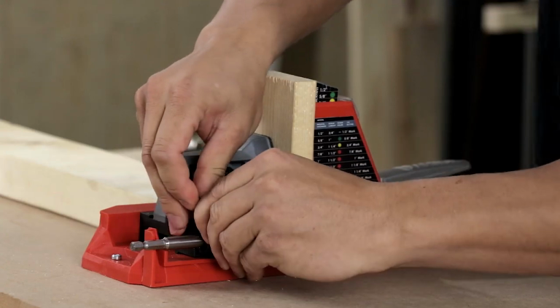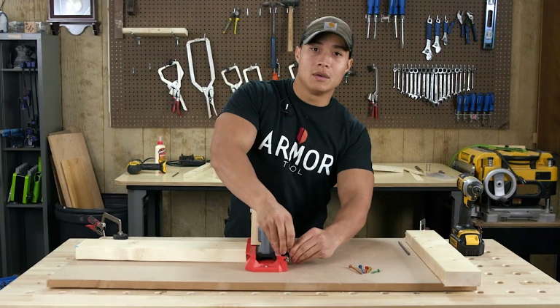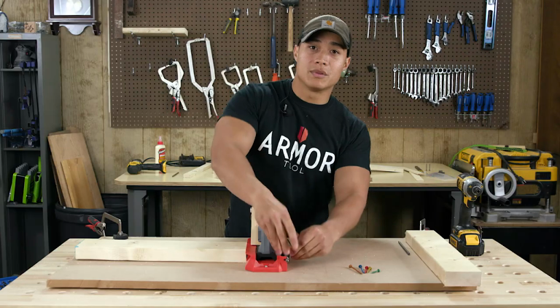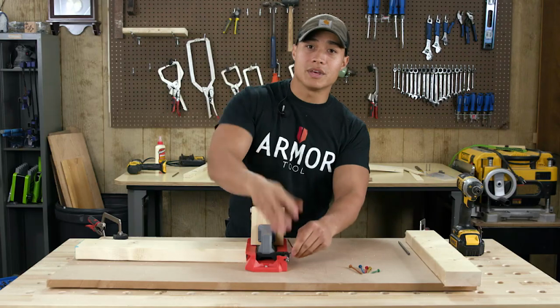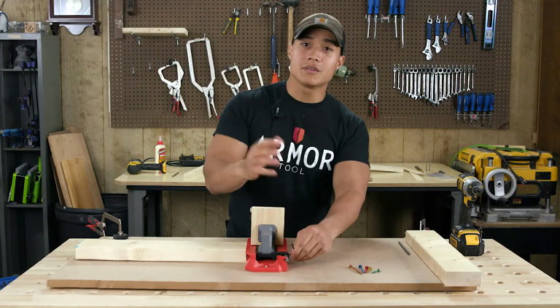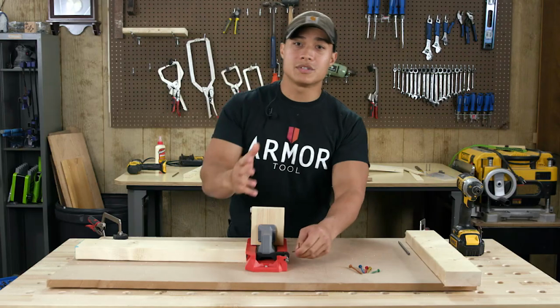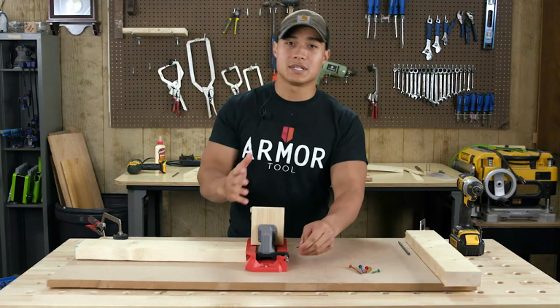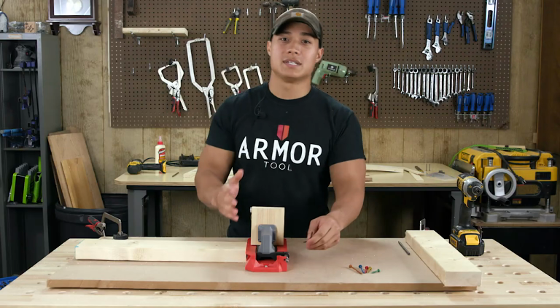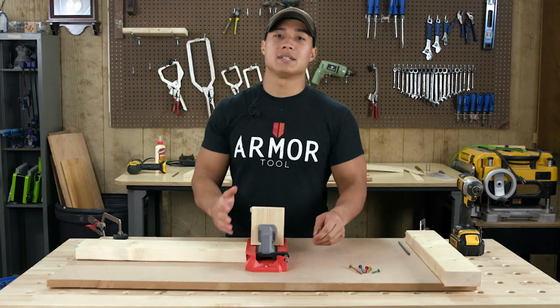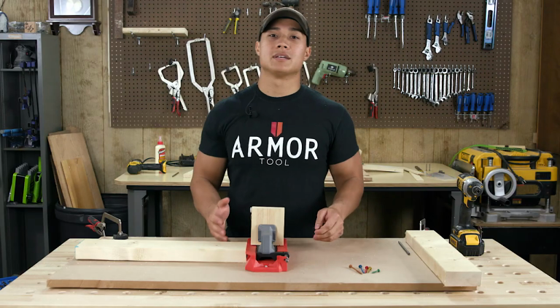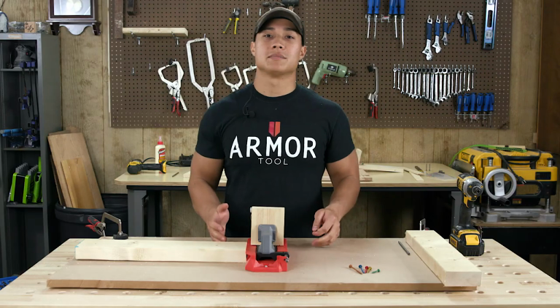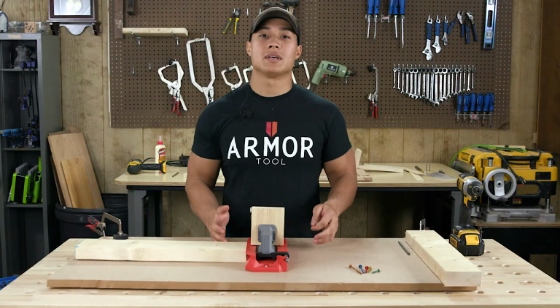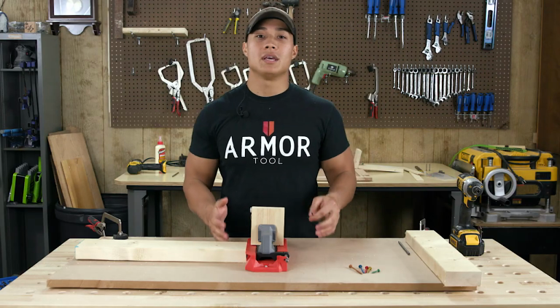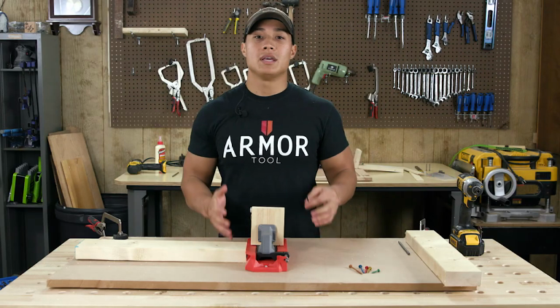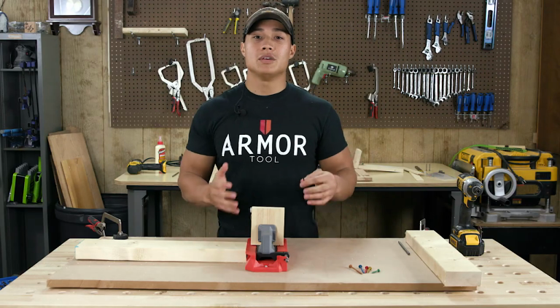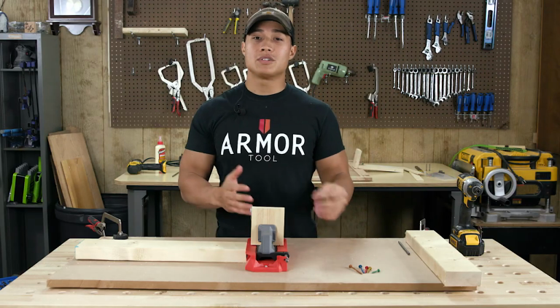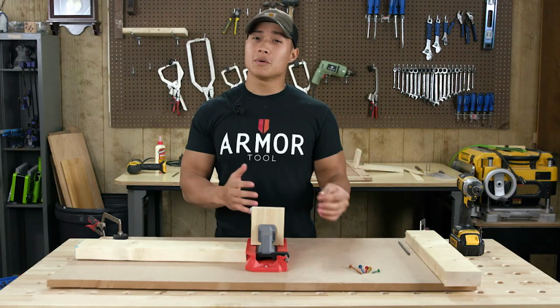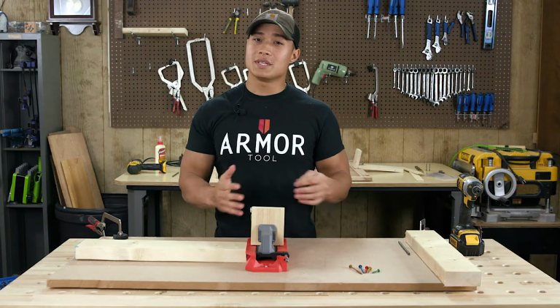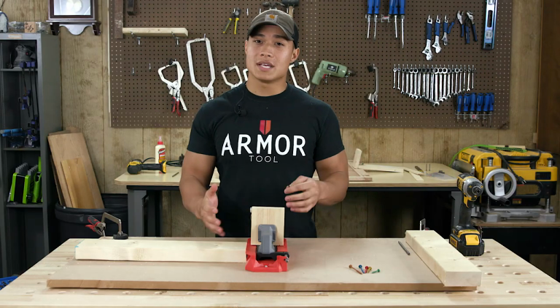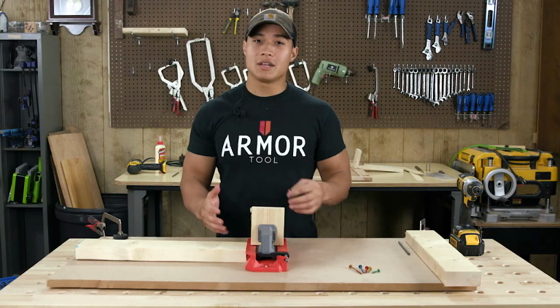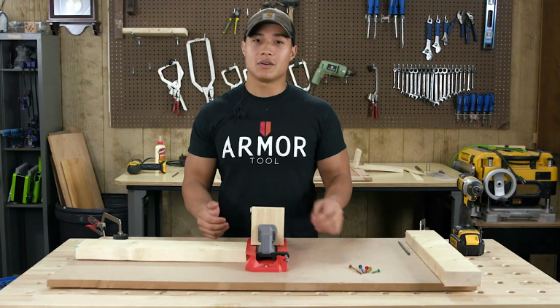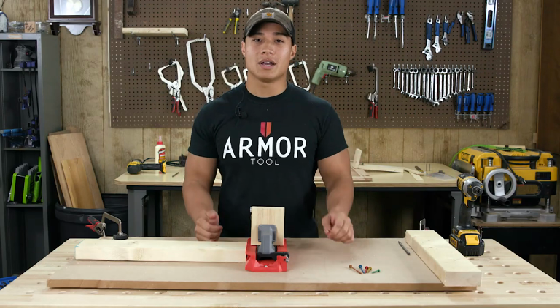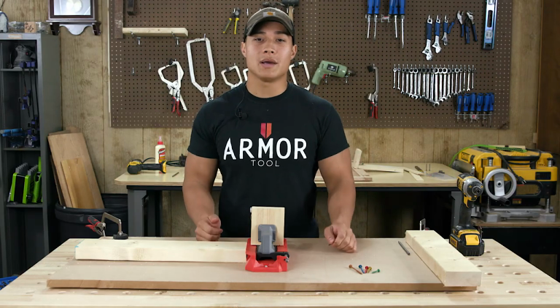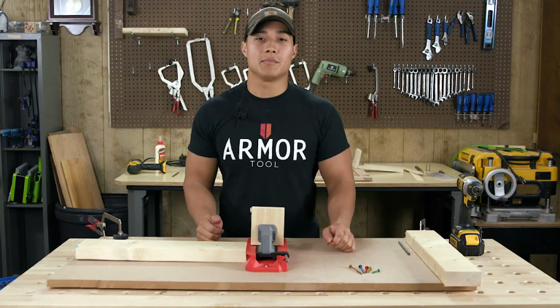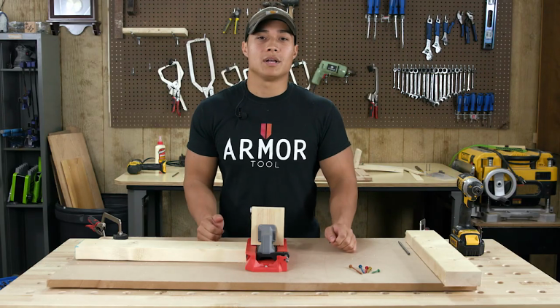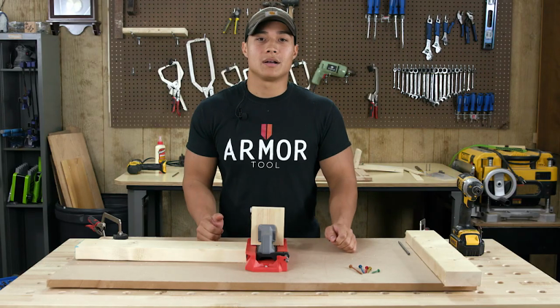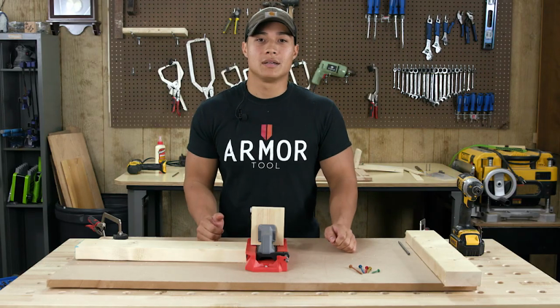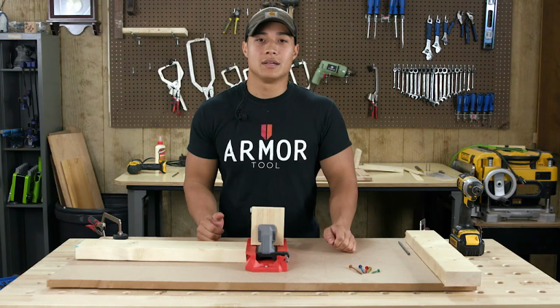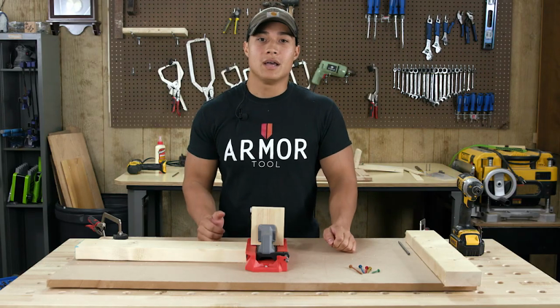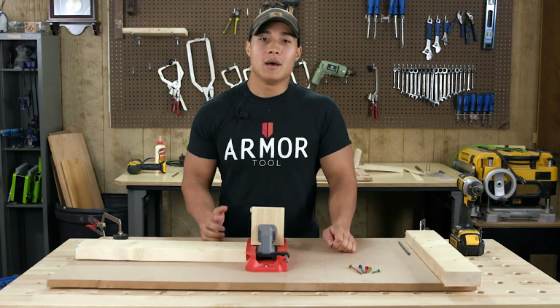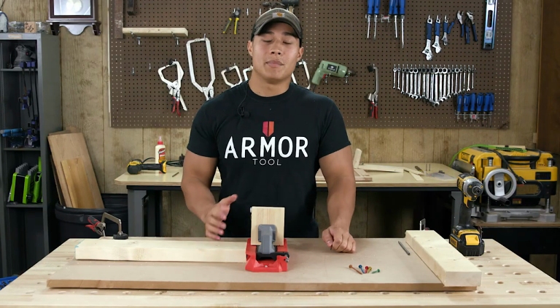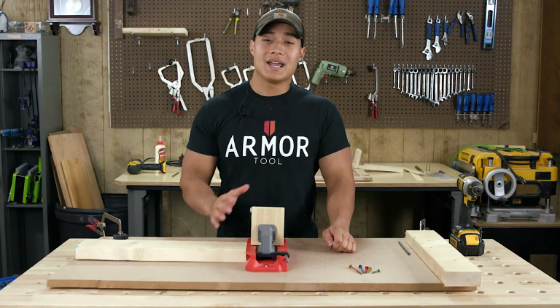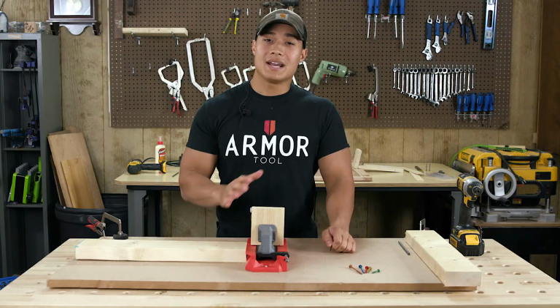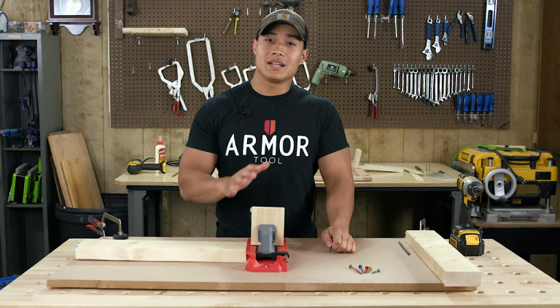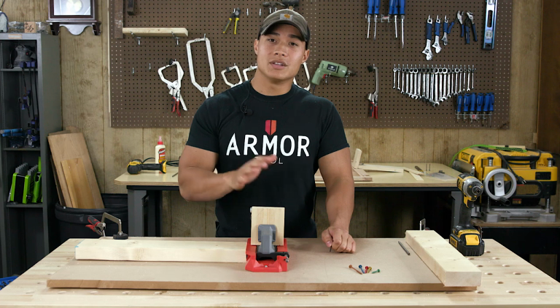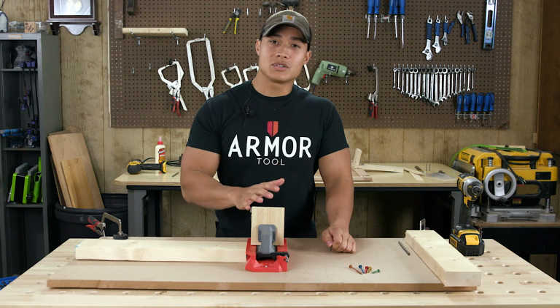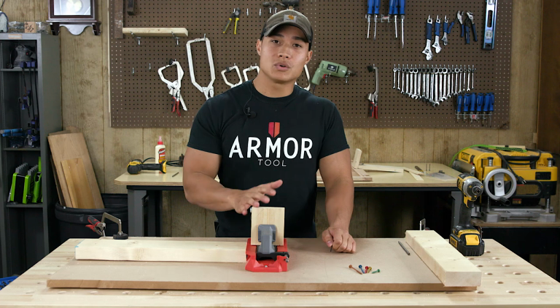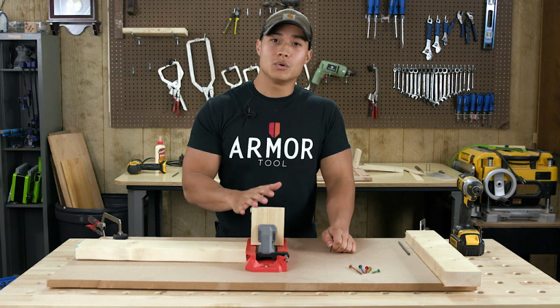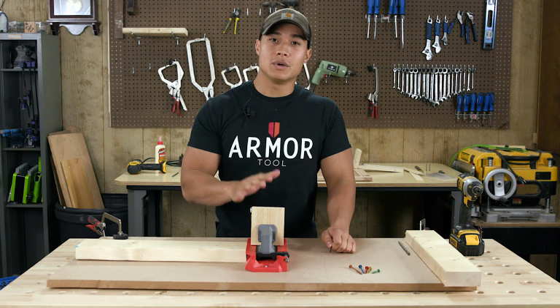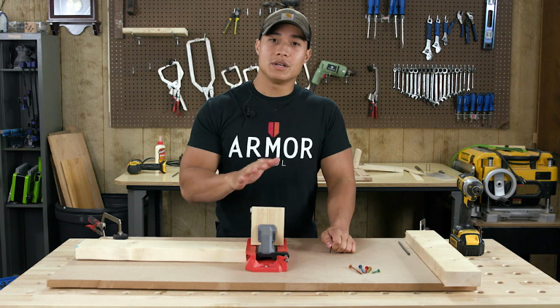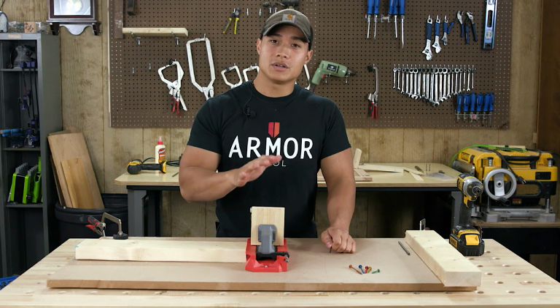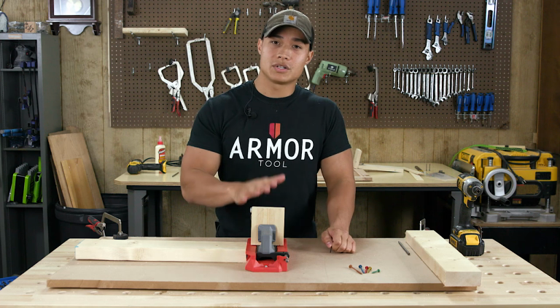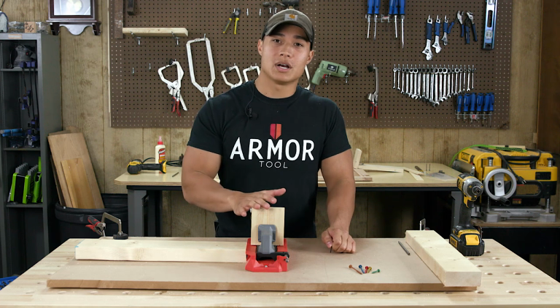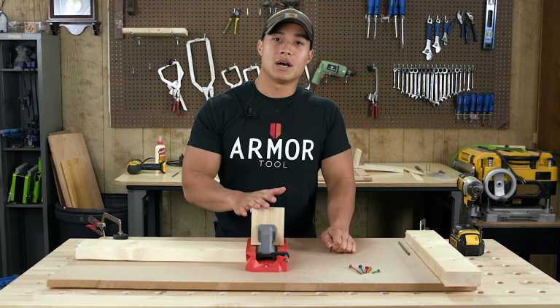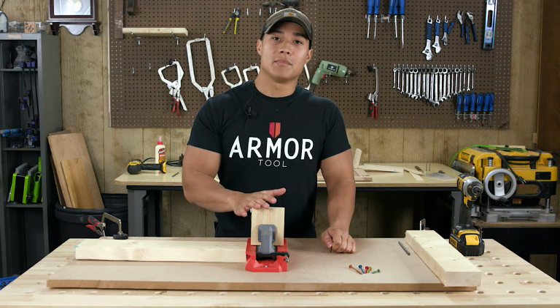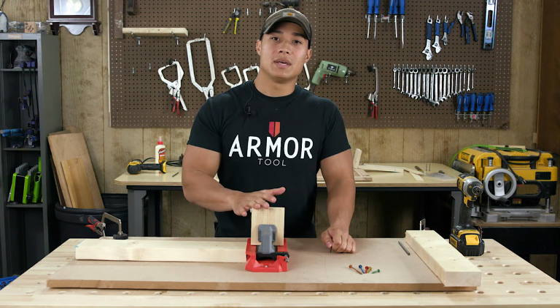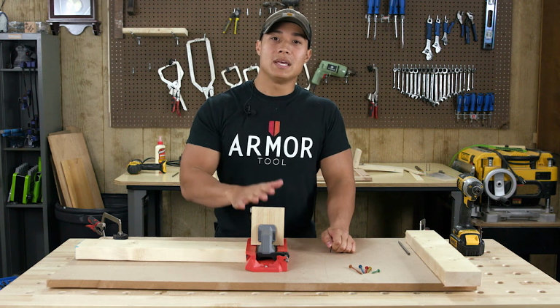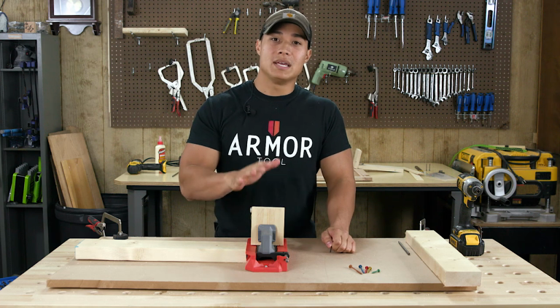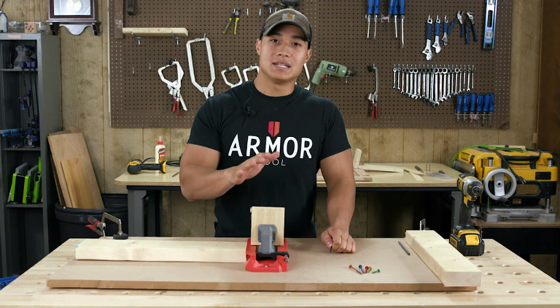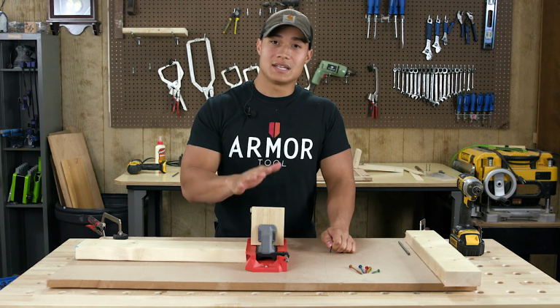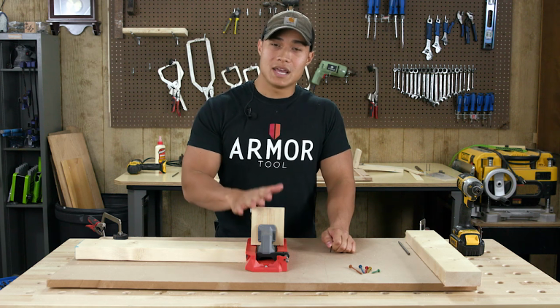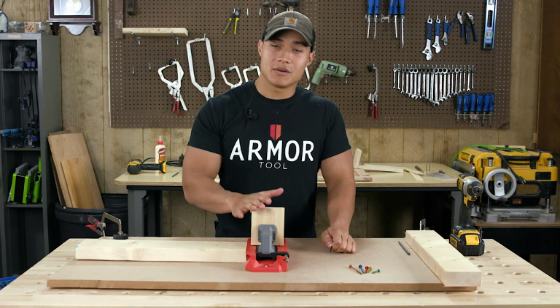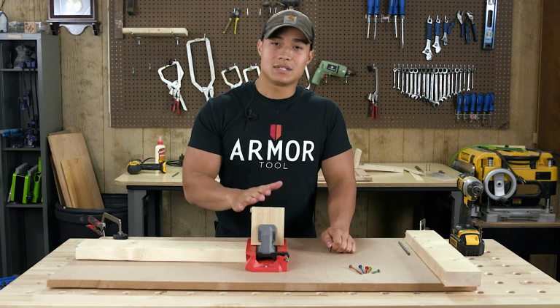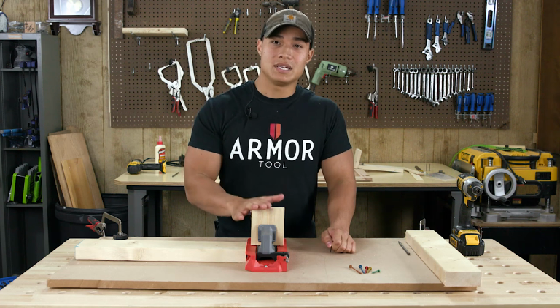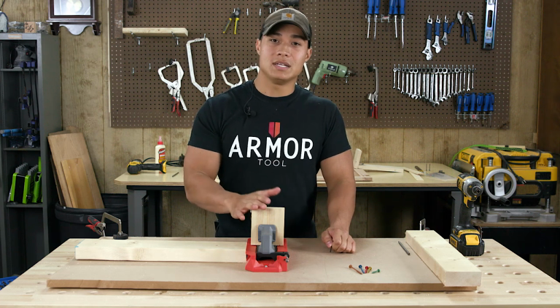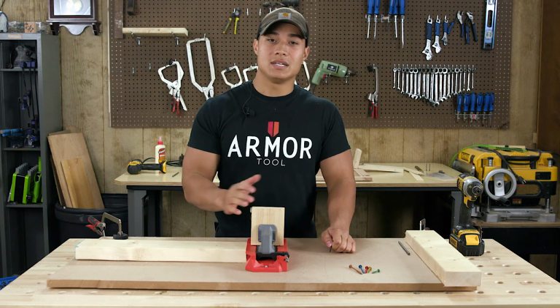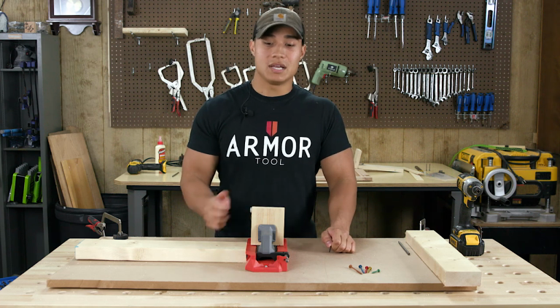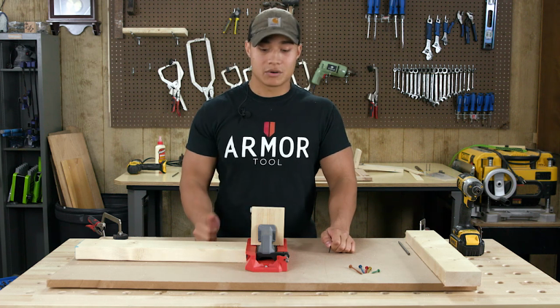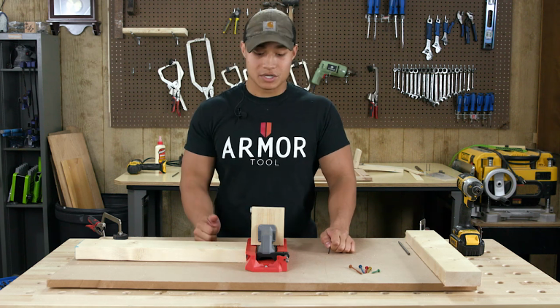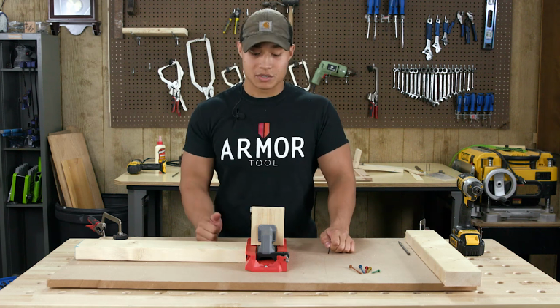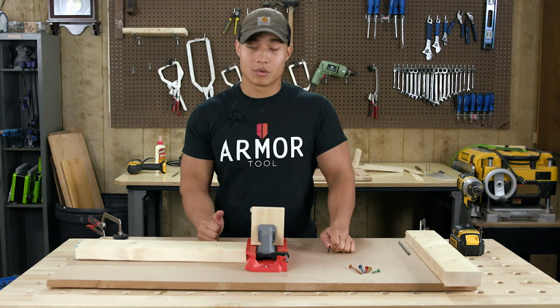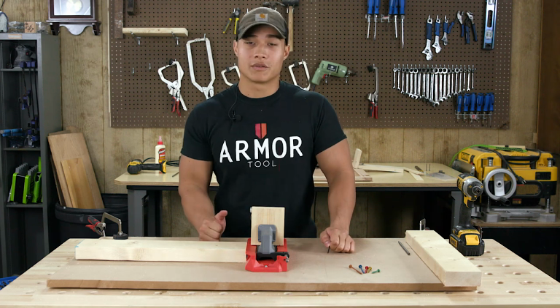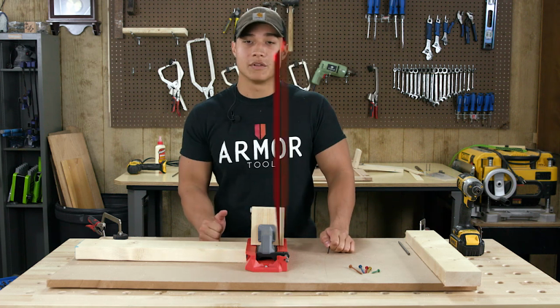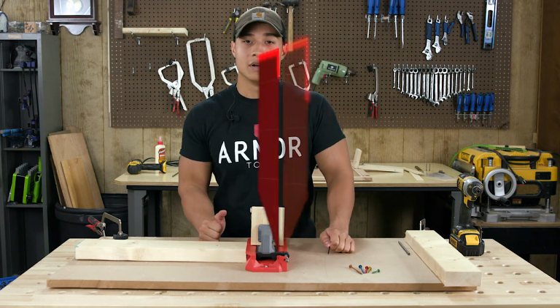With other jig systems, you'd still be setting your guide block. By adding this tool into your shop, it's guaranteed to increase your workflow.